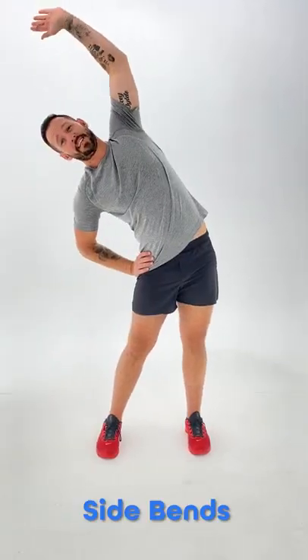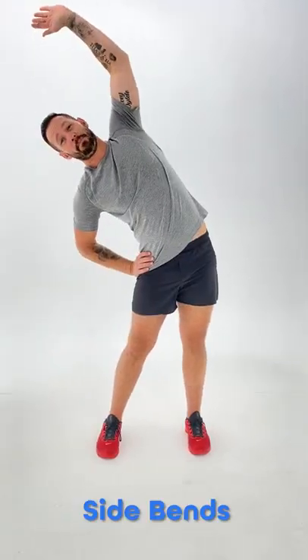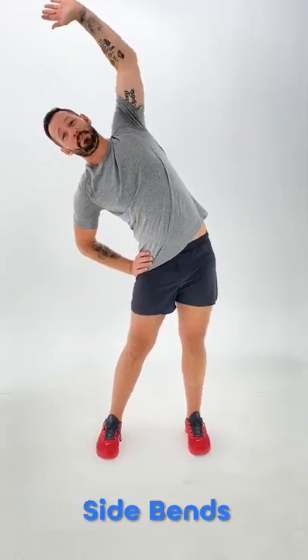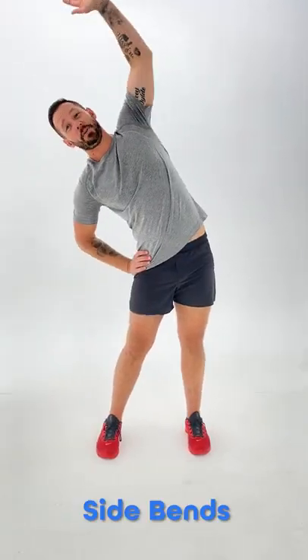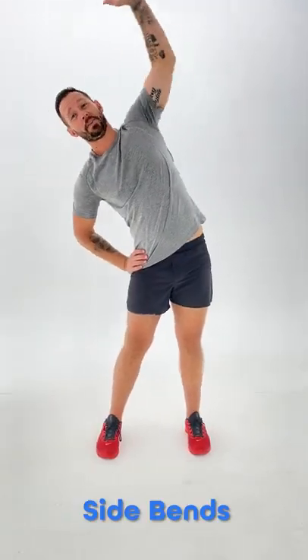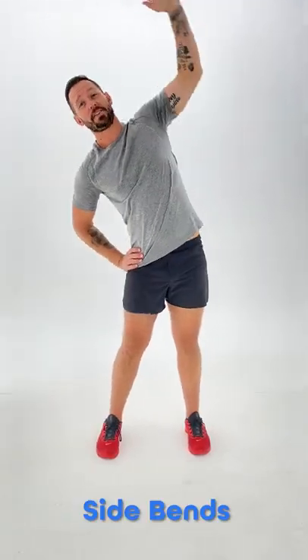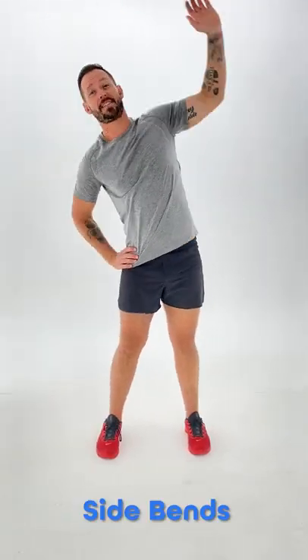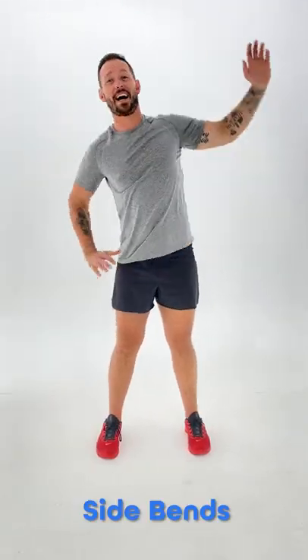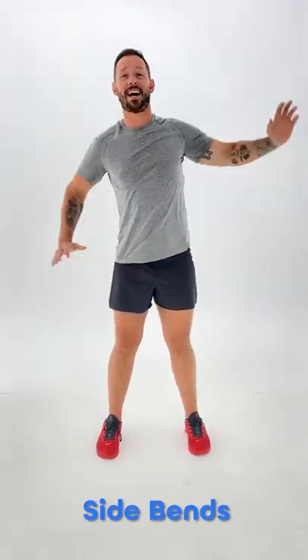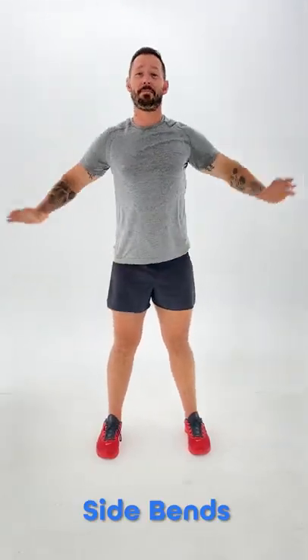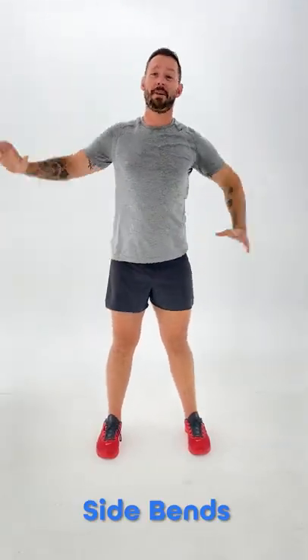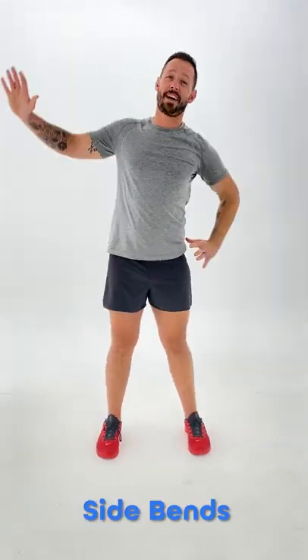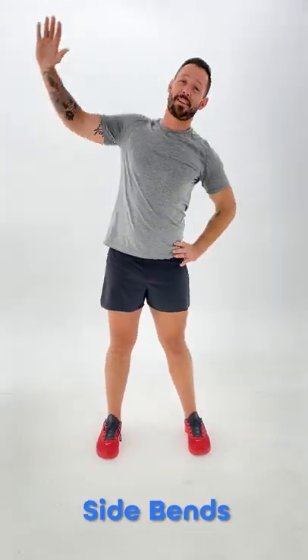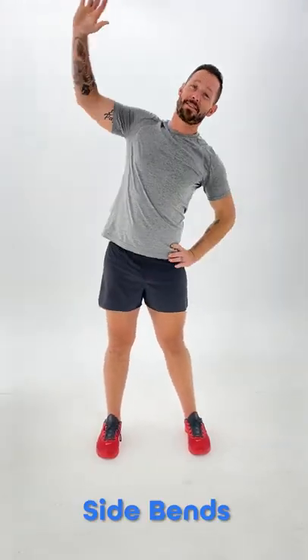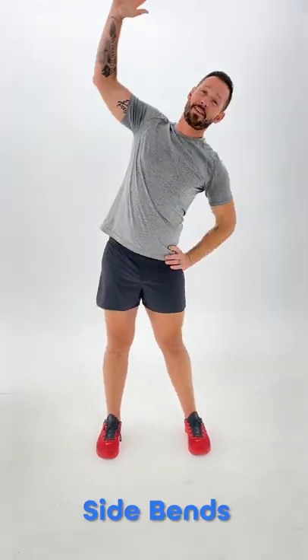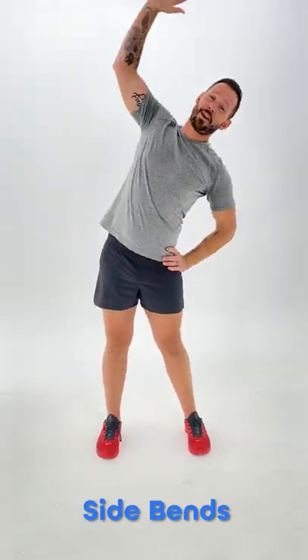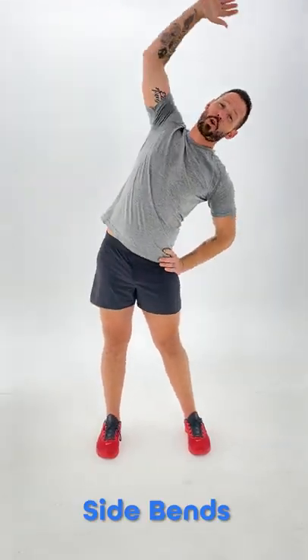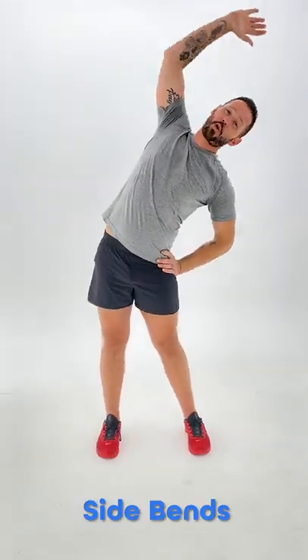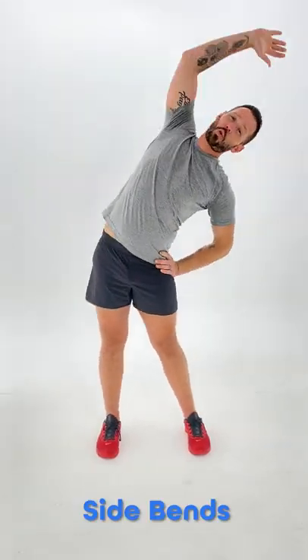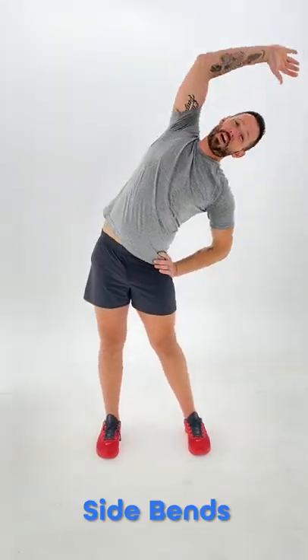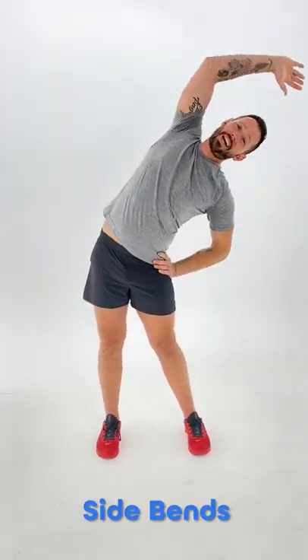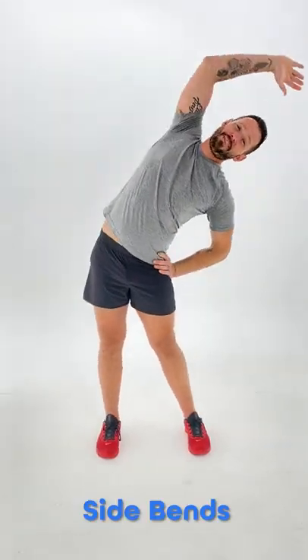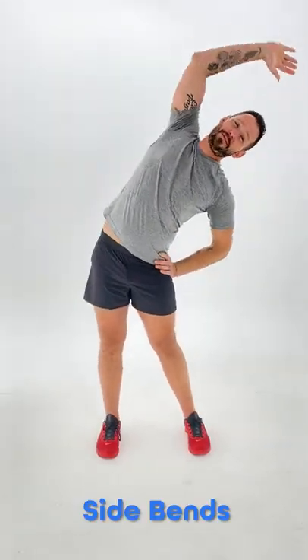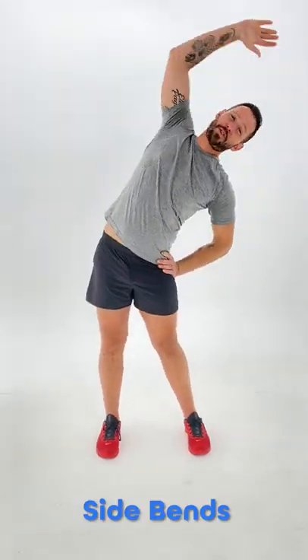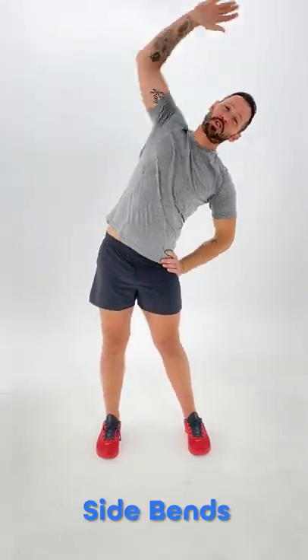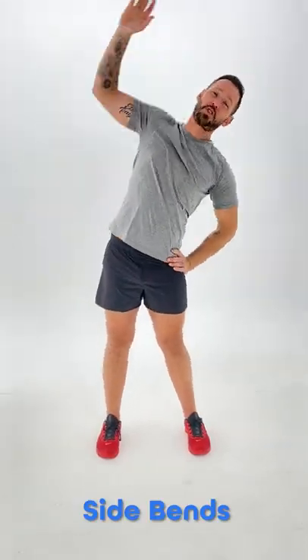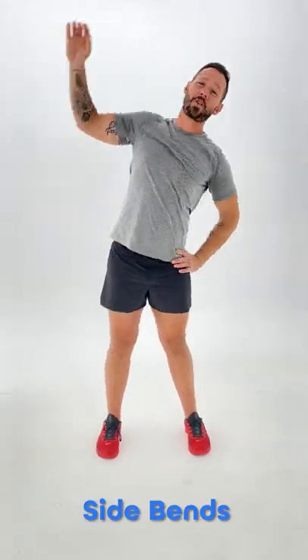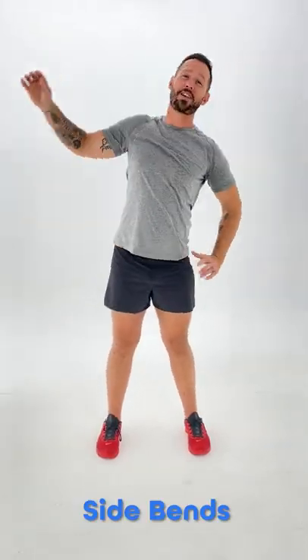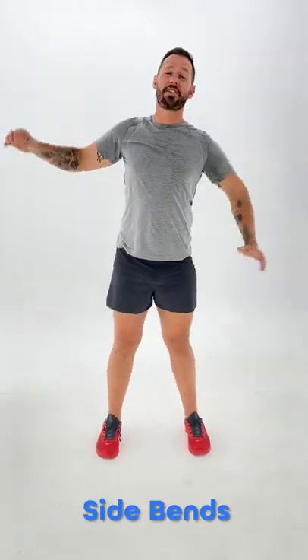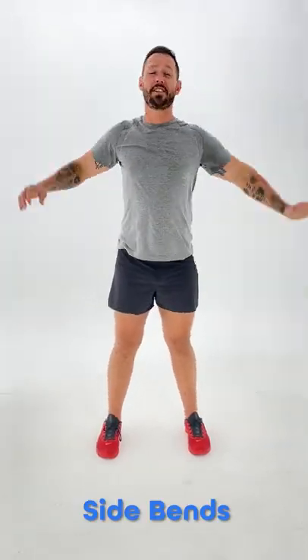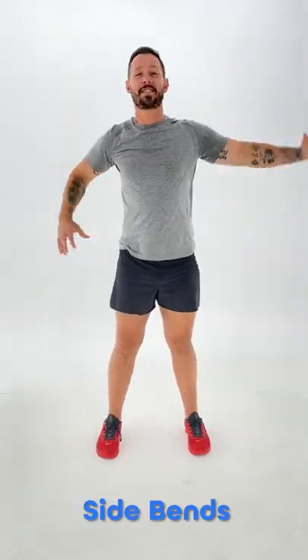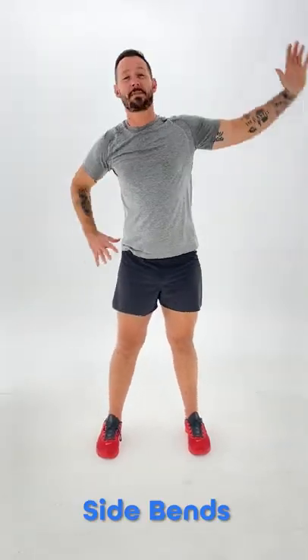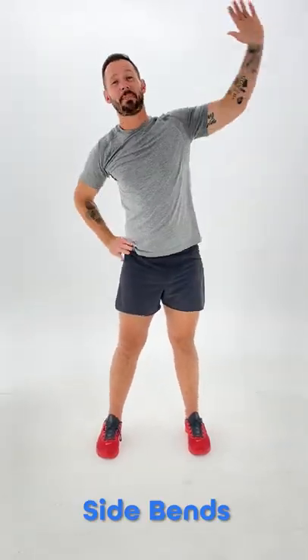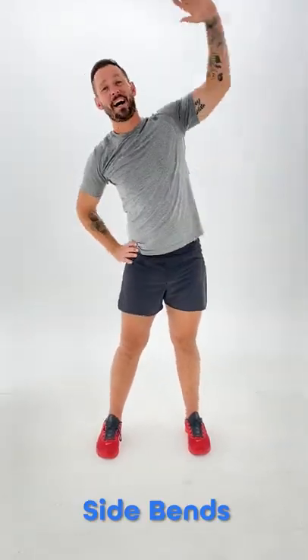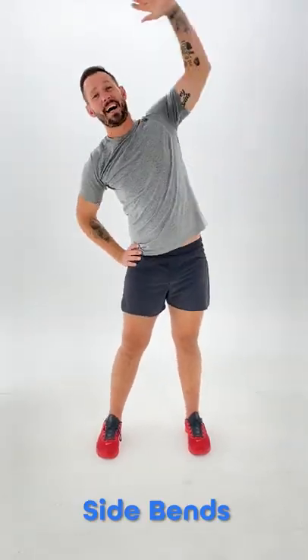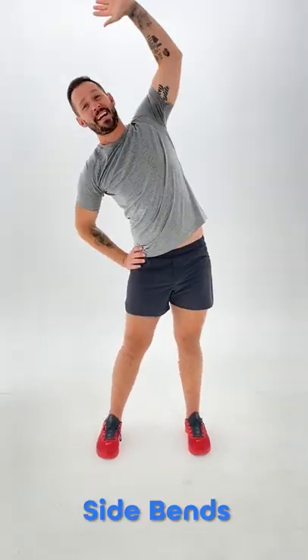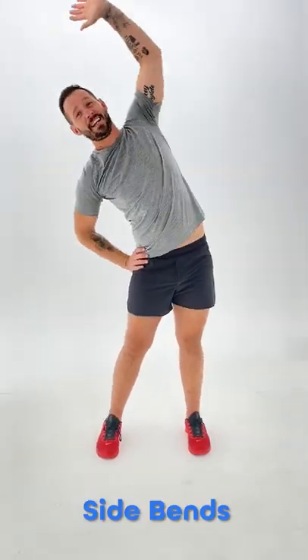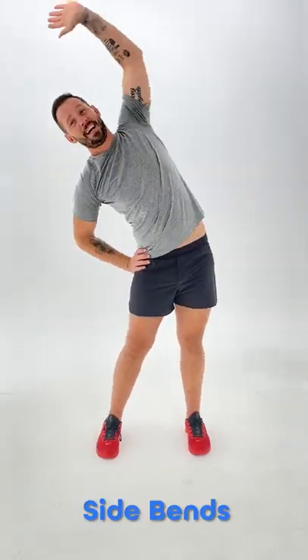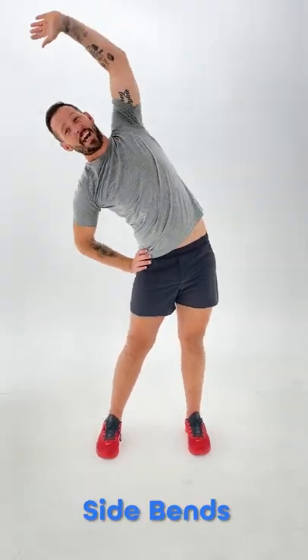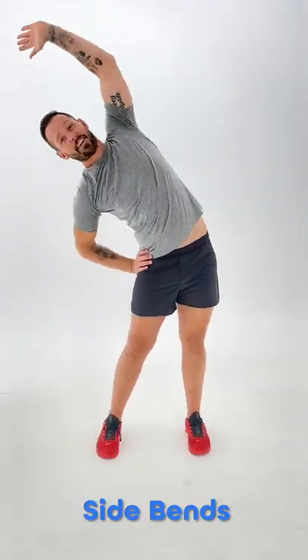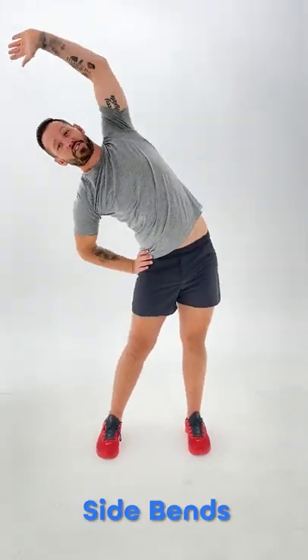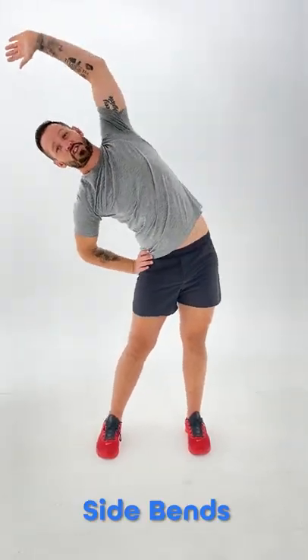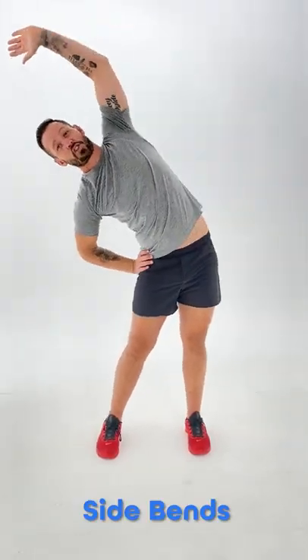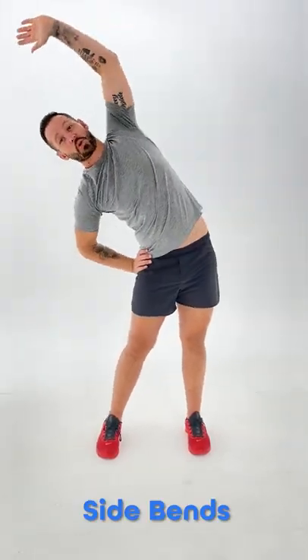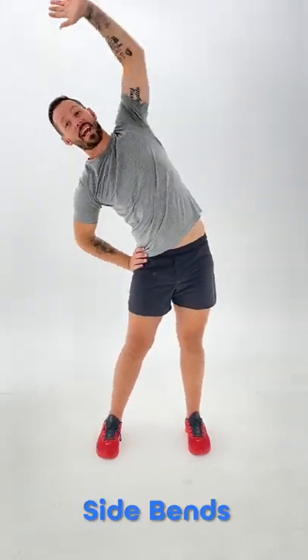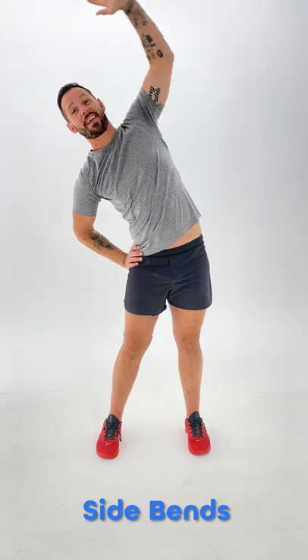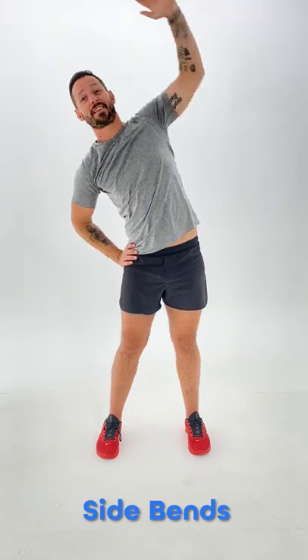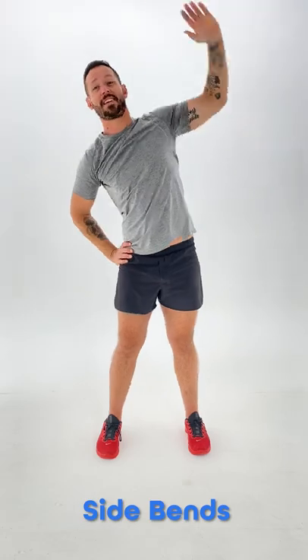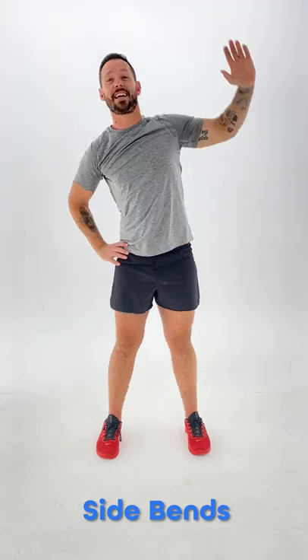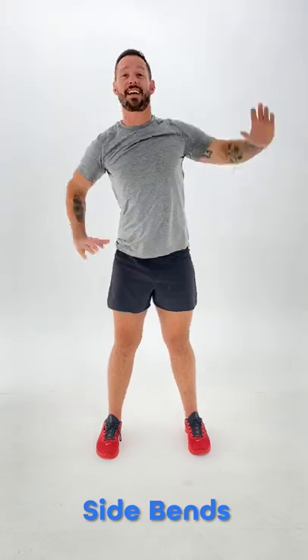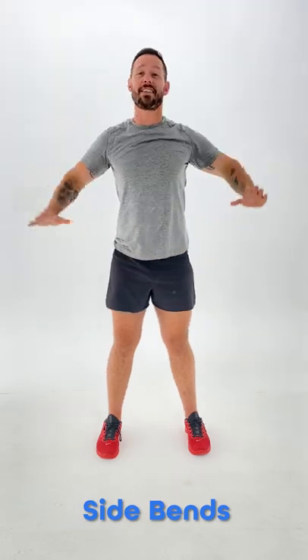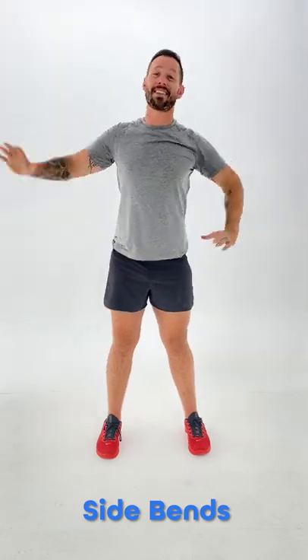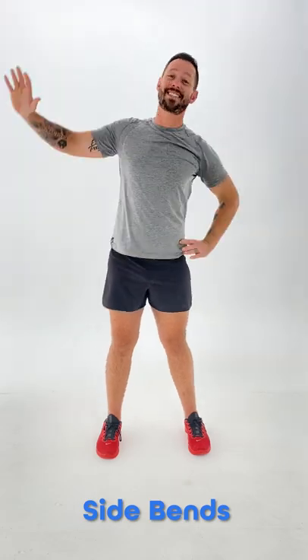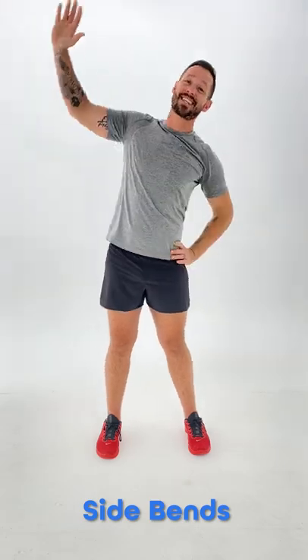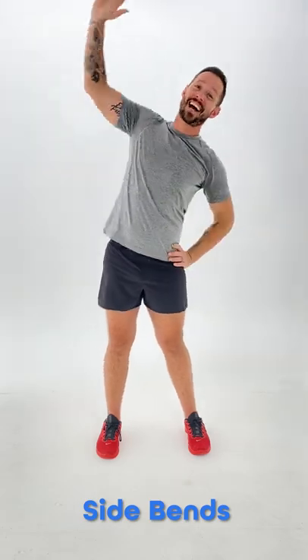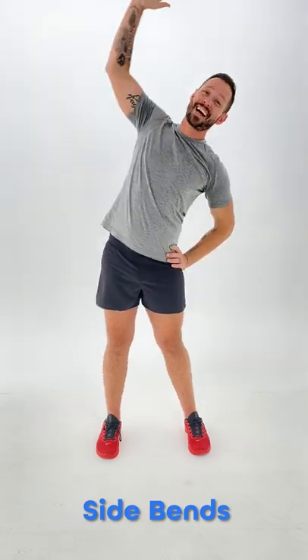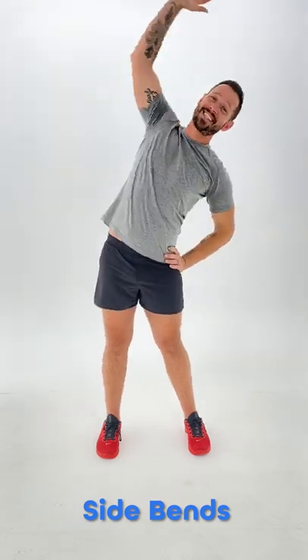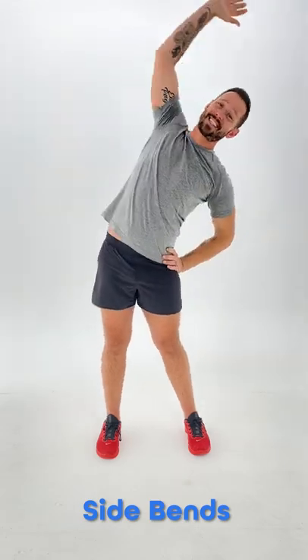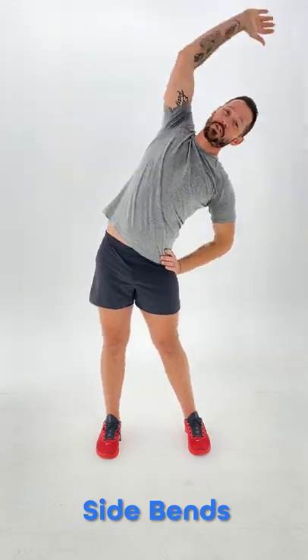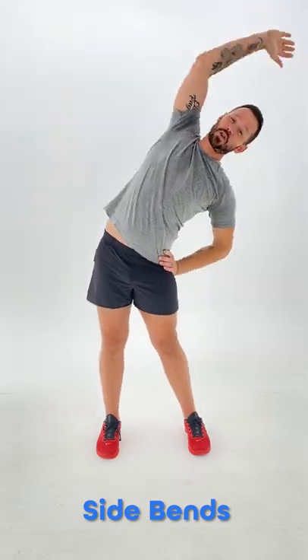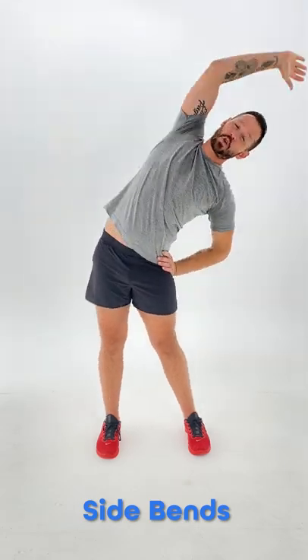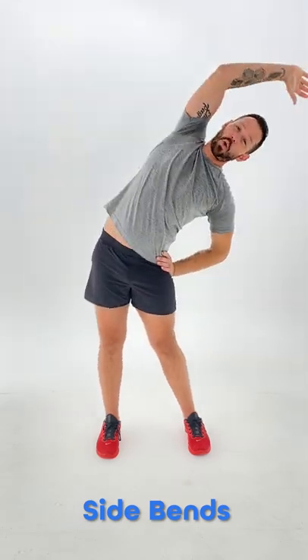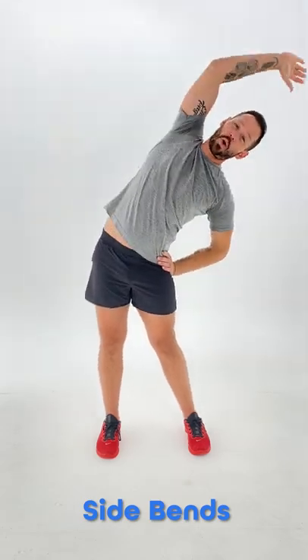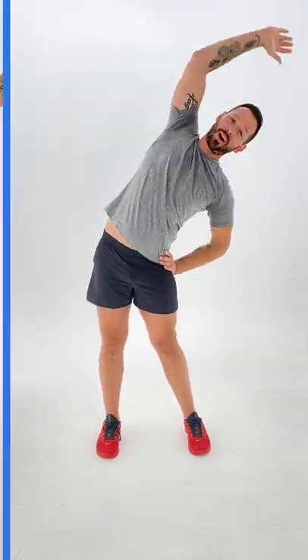Simple side bends — great for stretching the spine and strengthening the sides of your core.